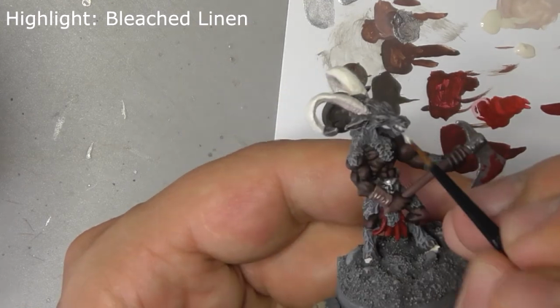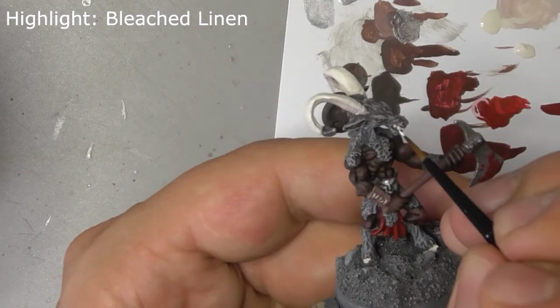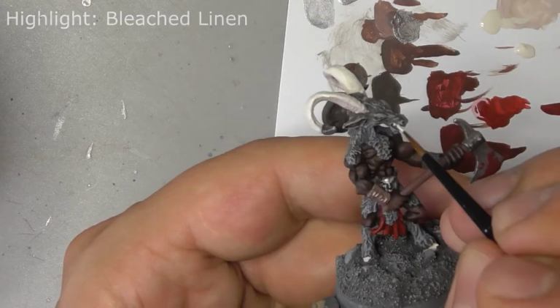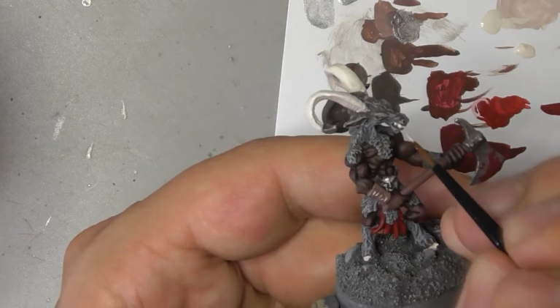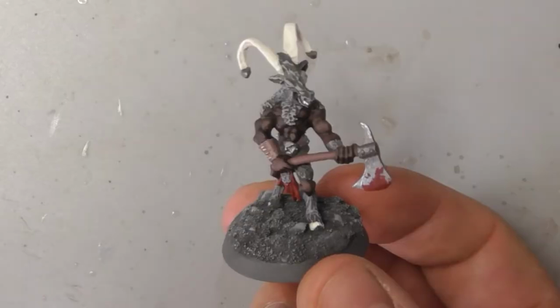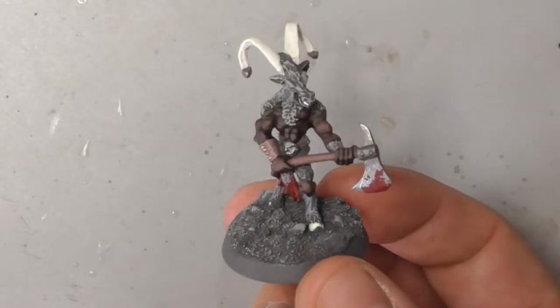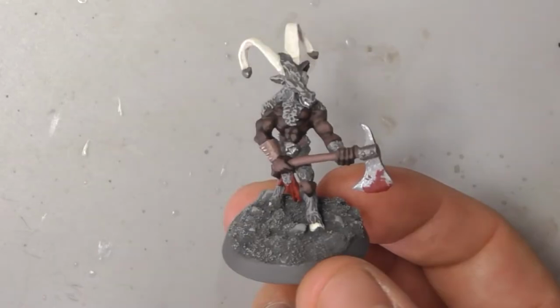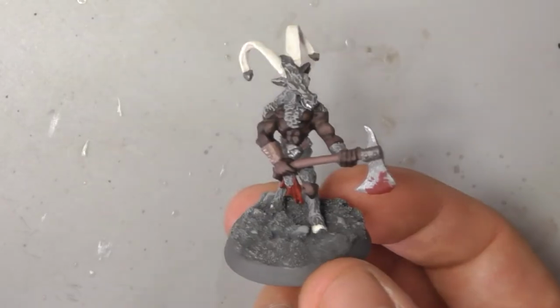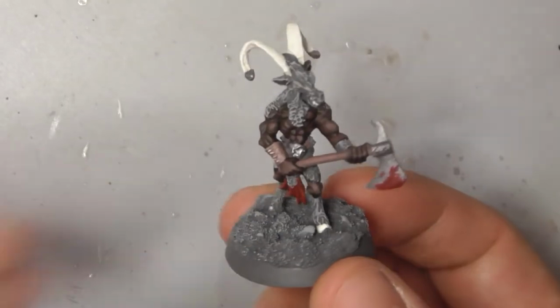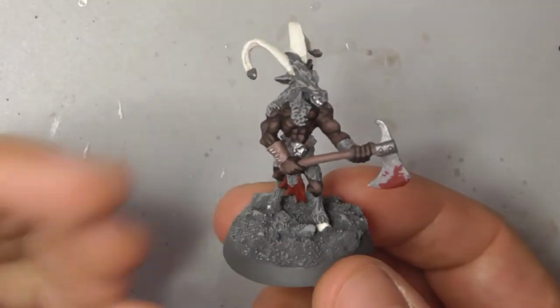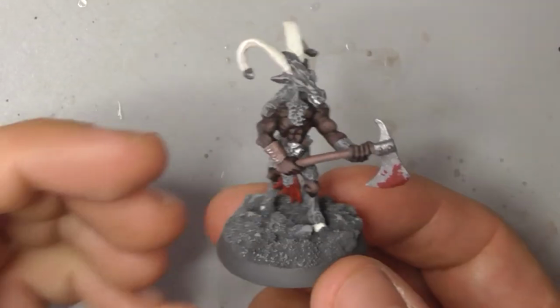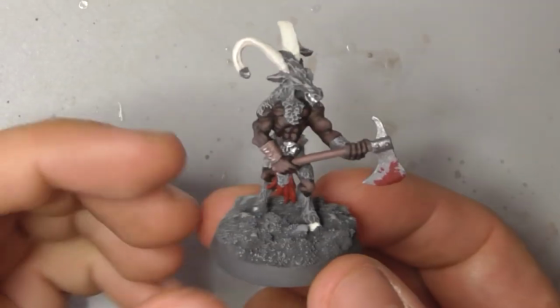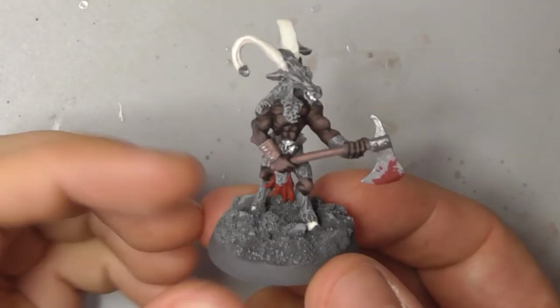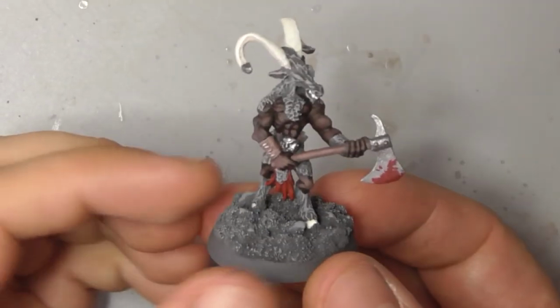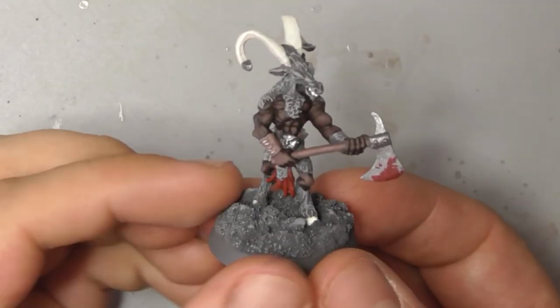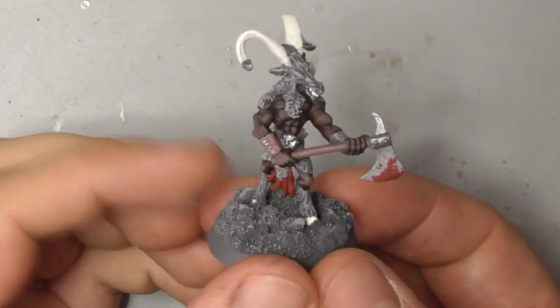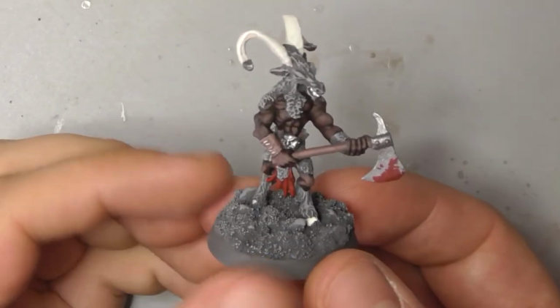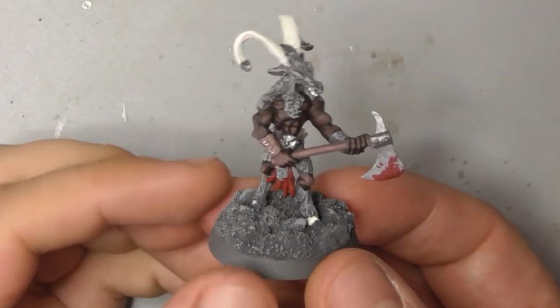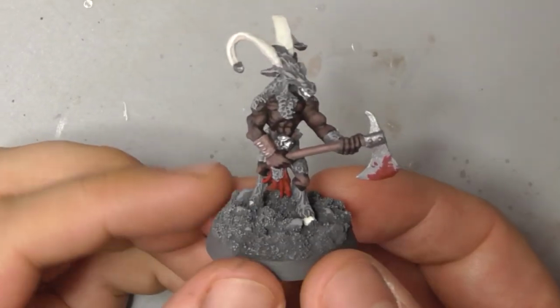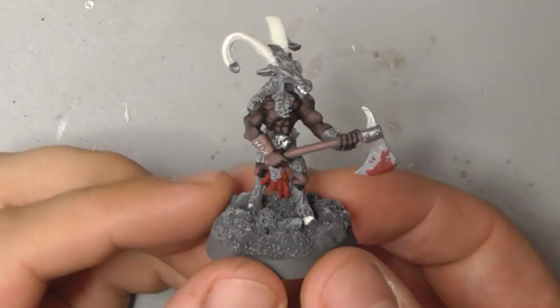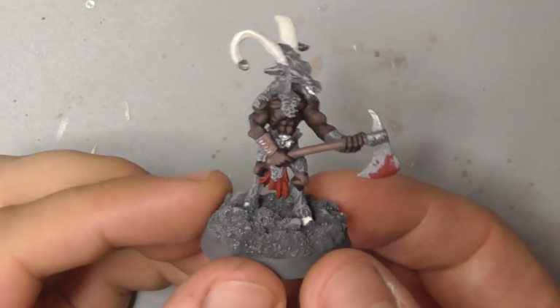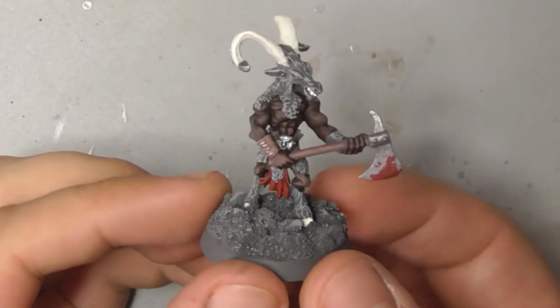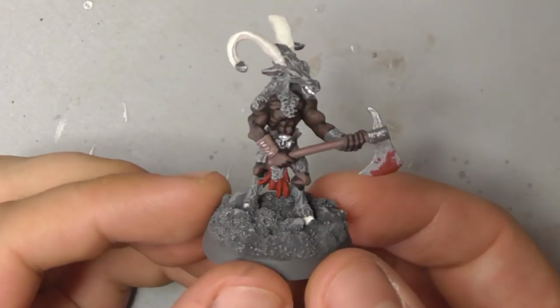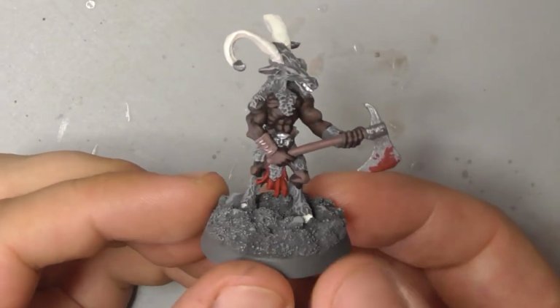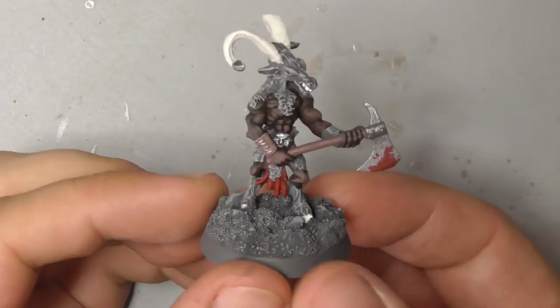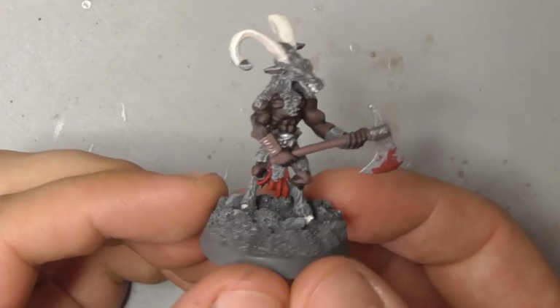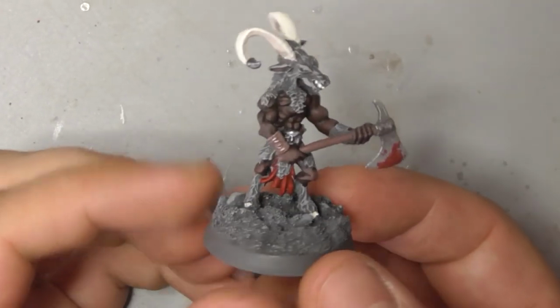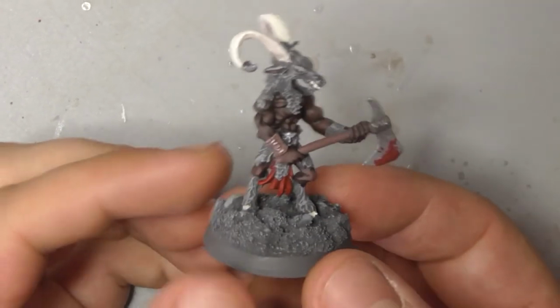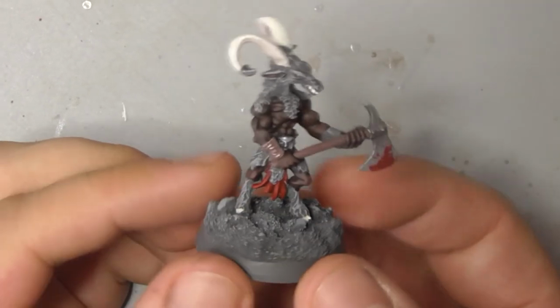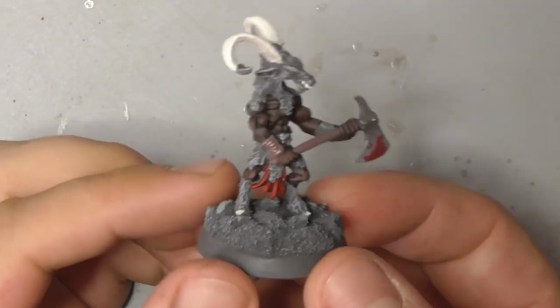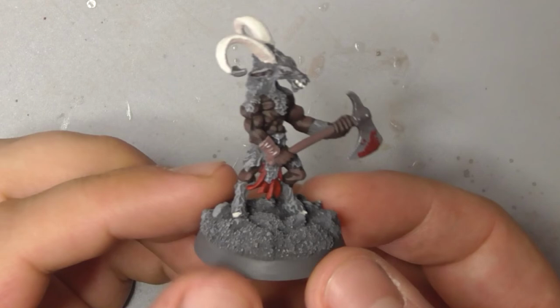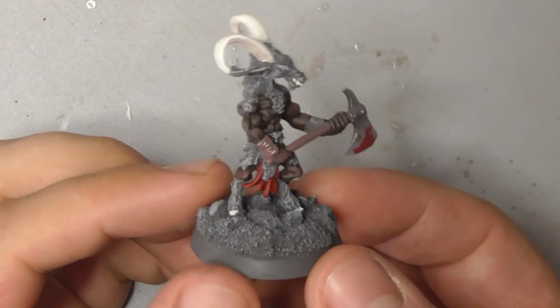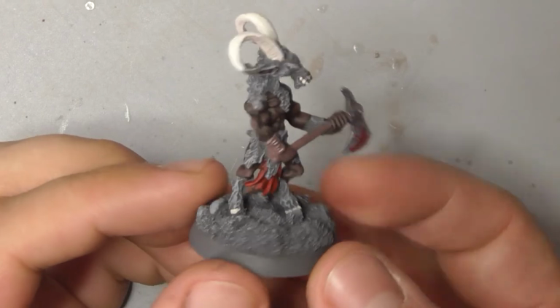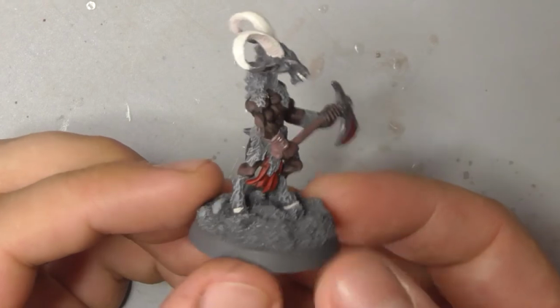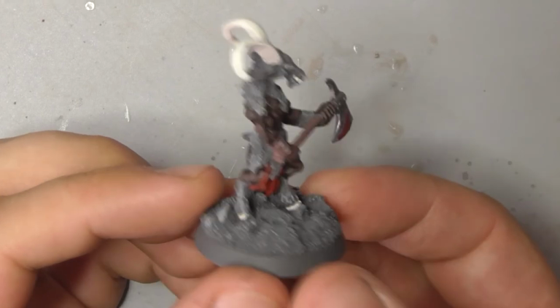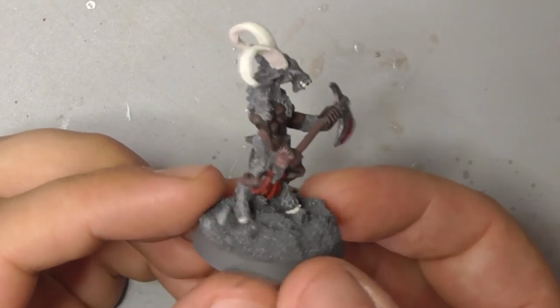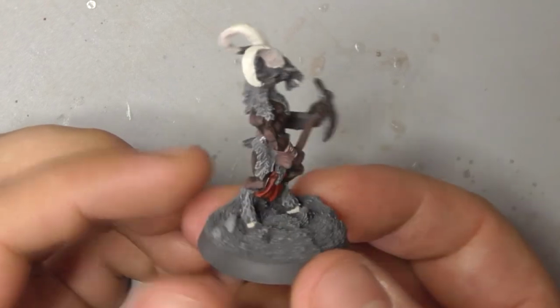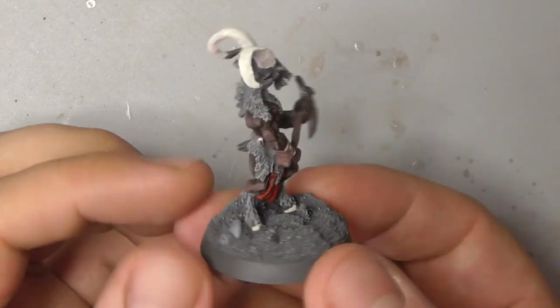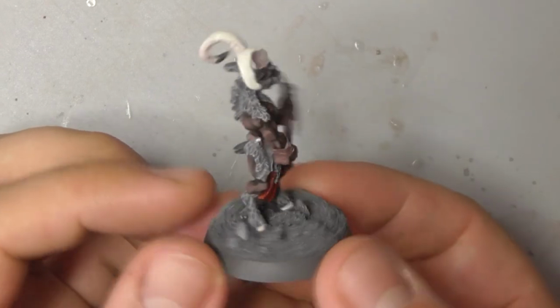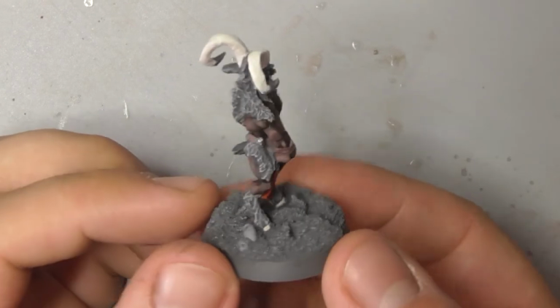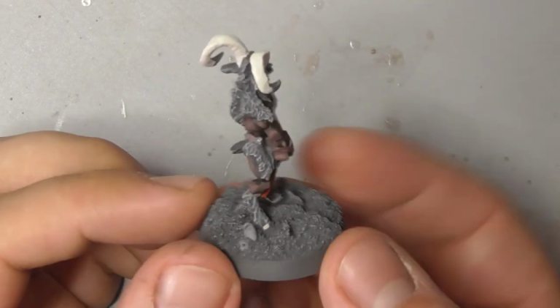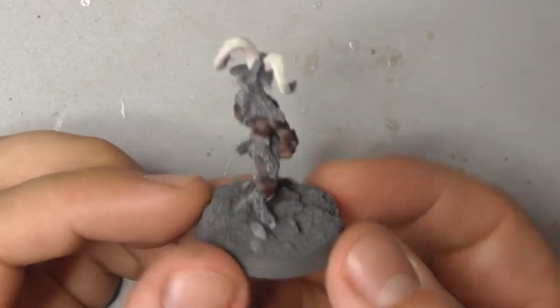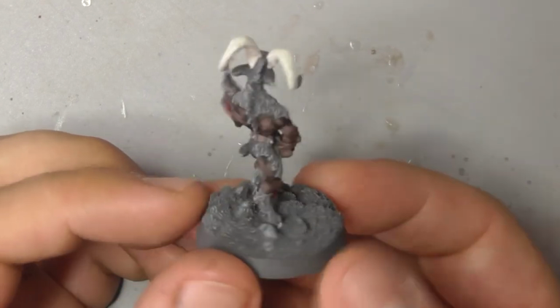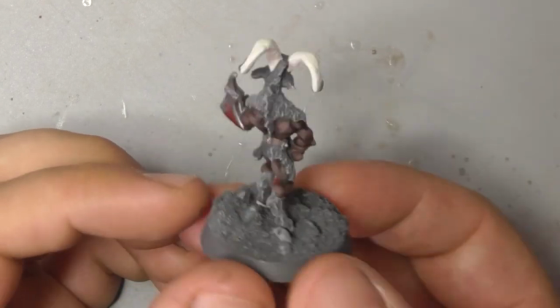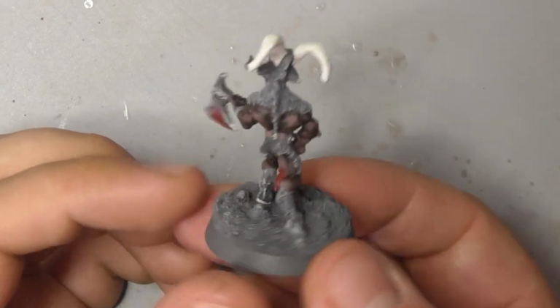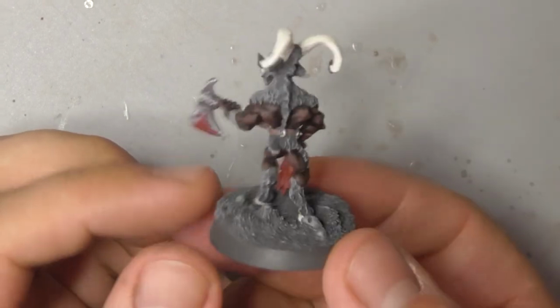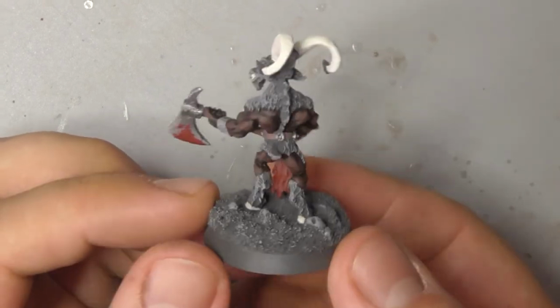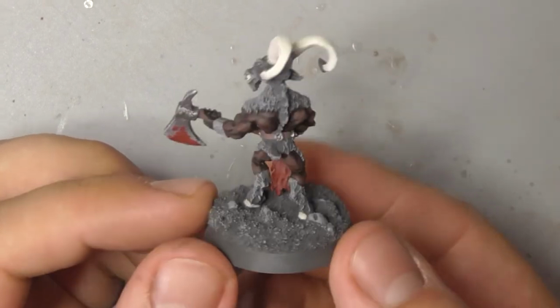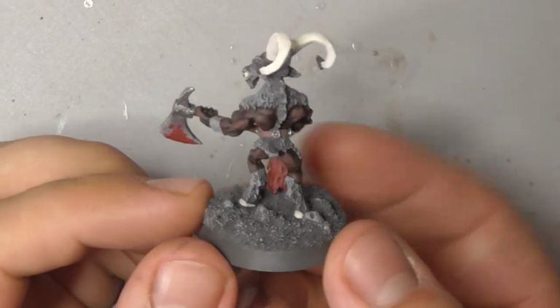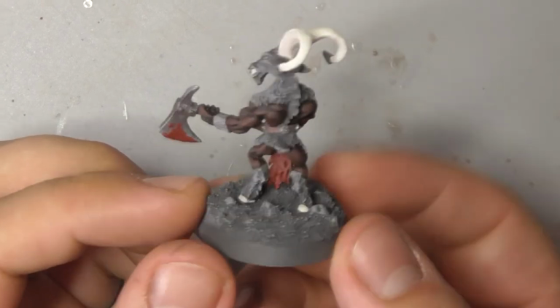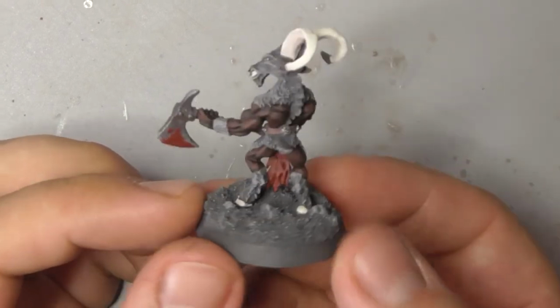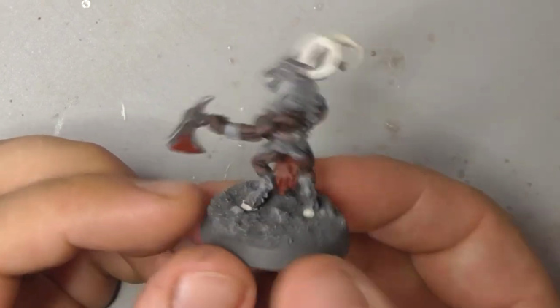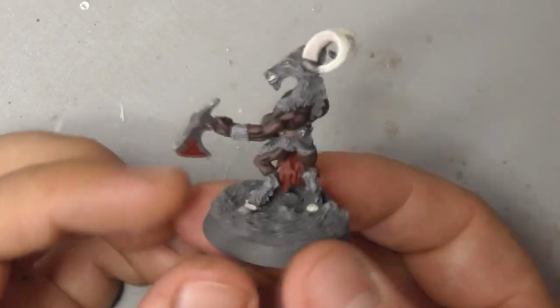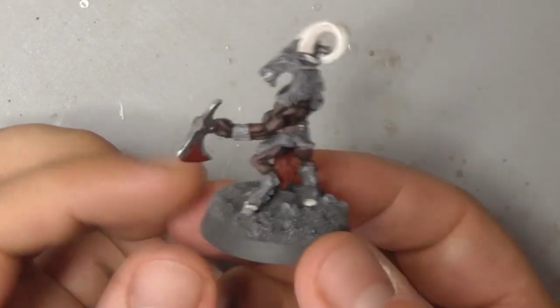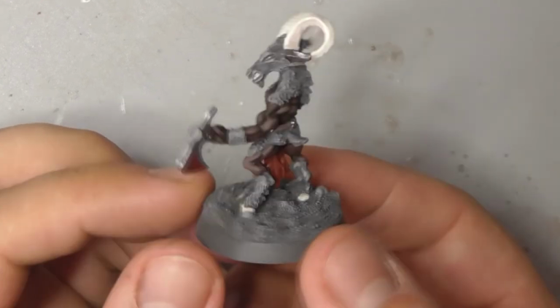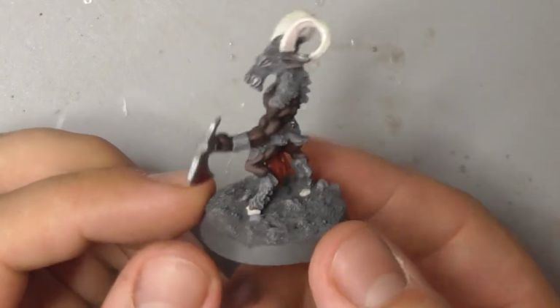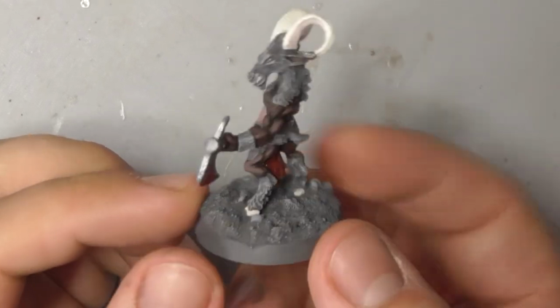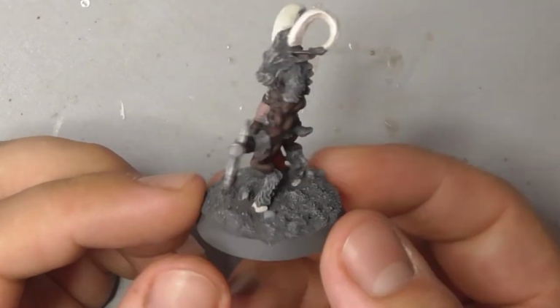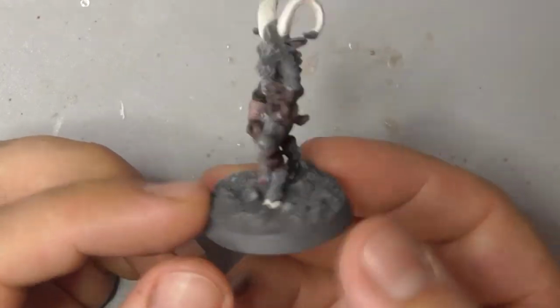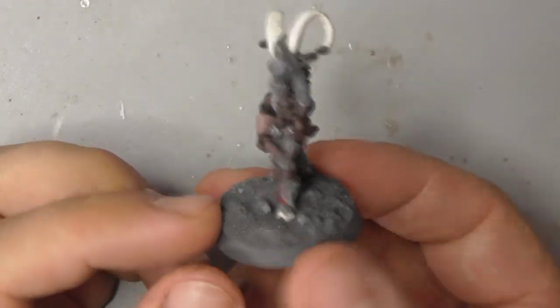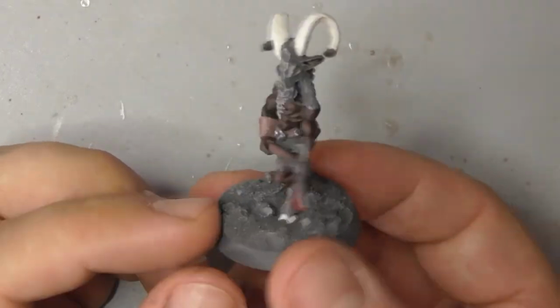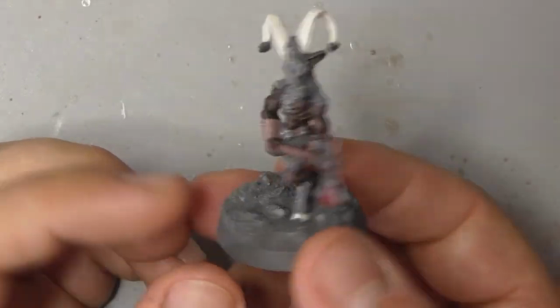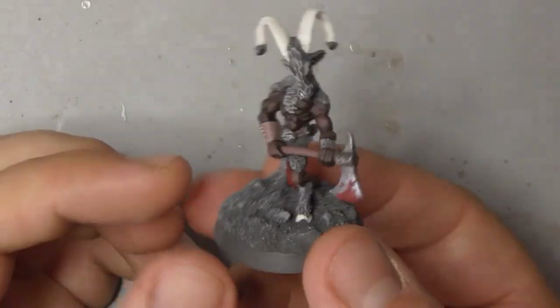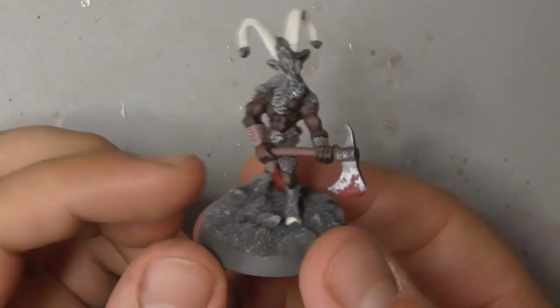And with that, the model is done. Don't forget to like and subscribe, check out our other videos, and we will see you soon.